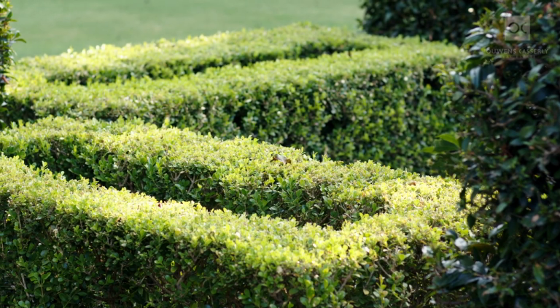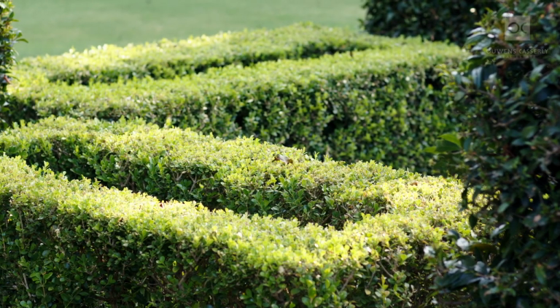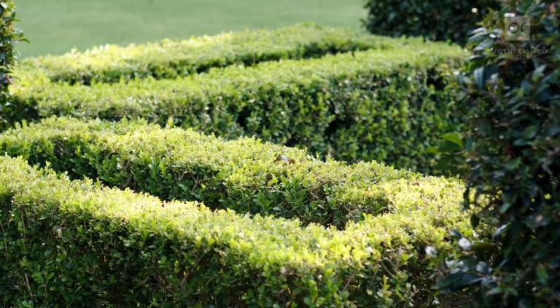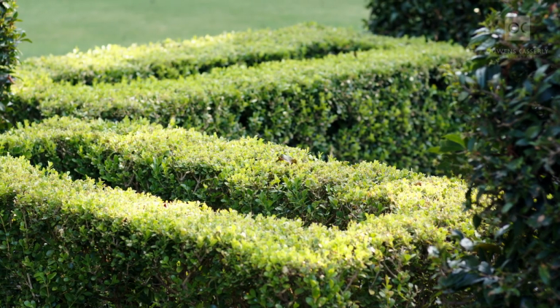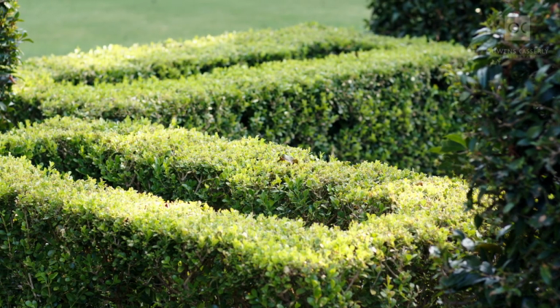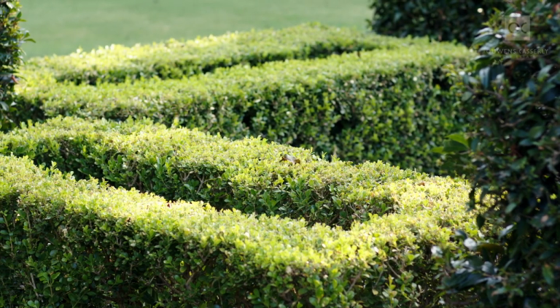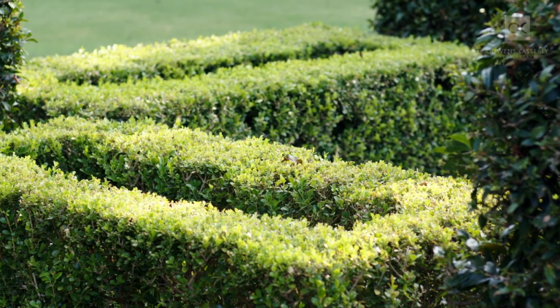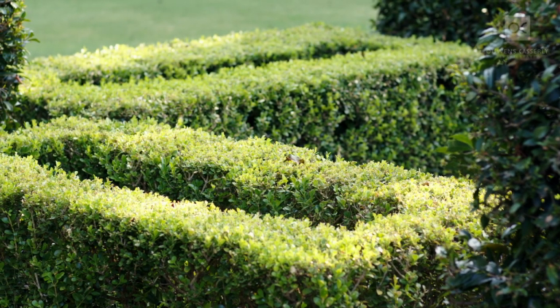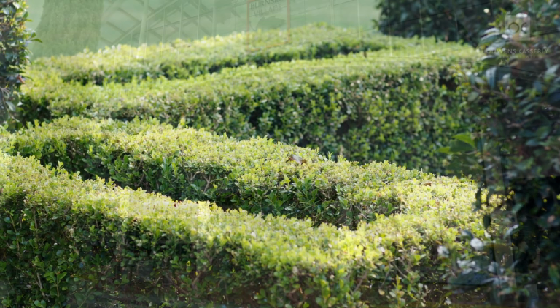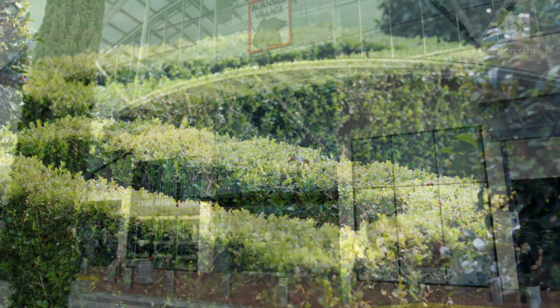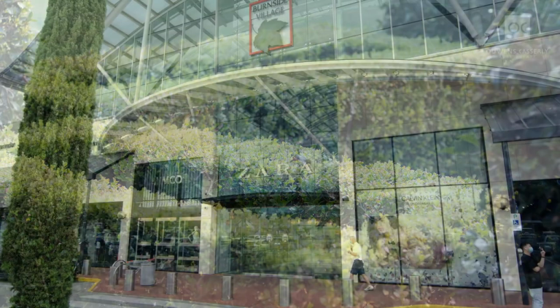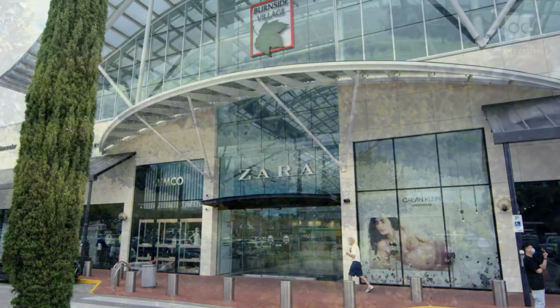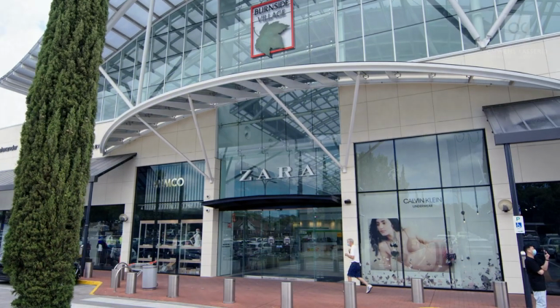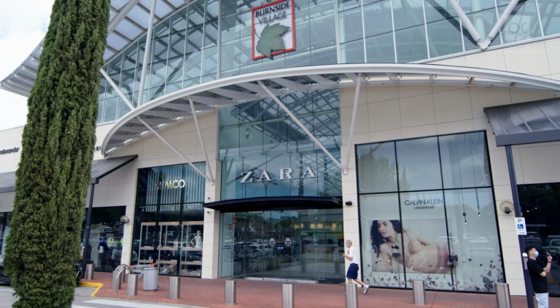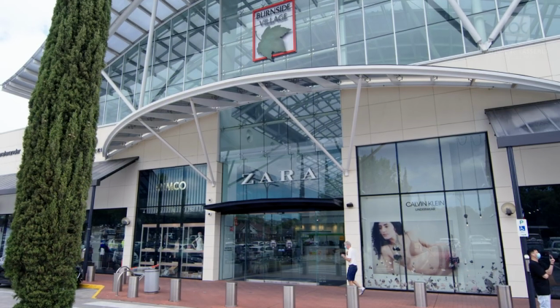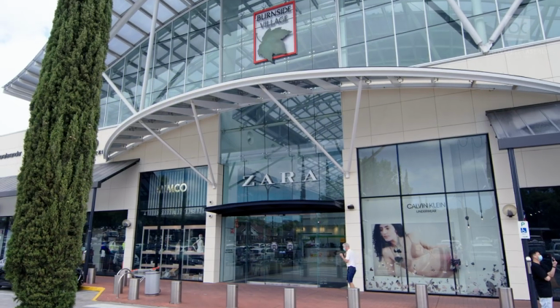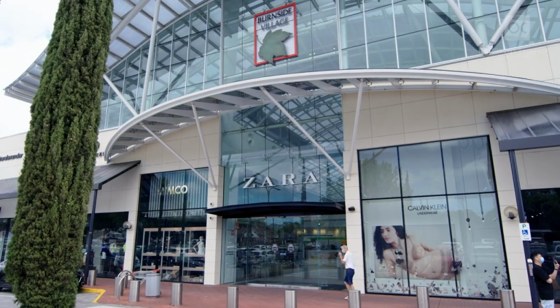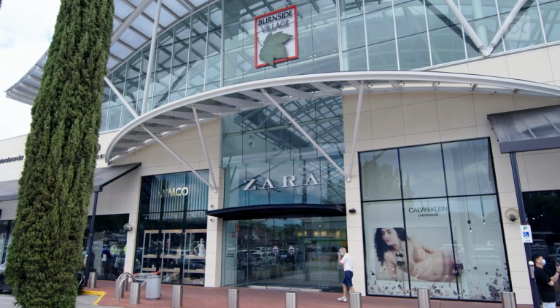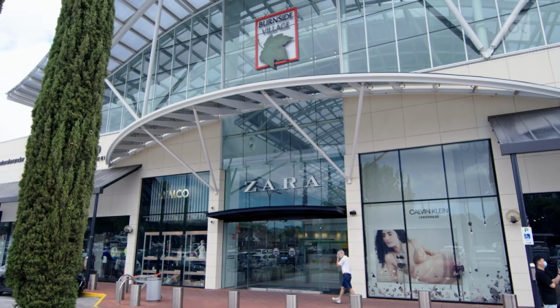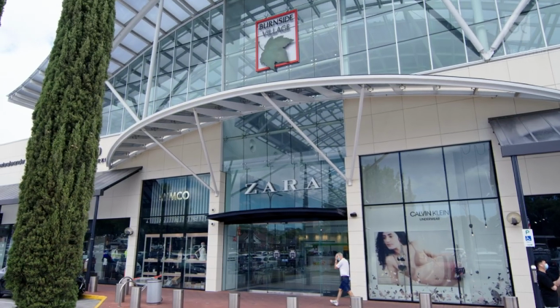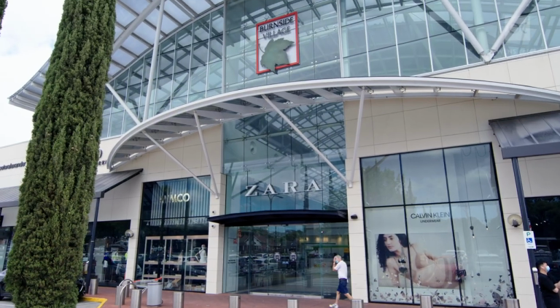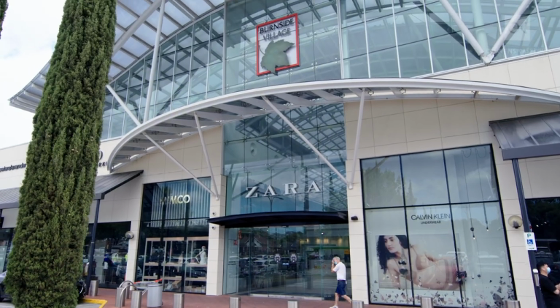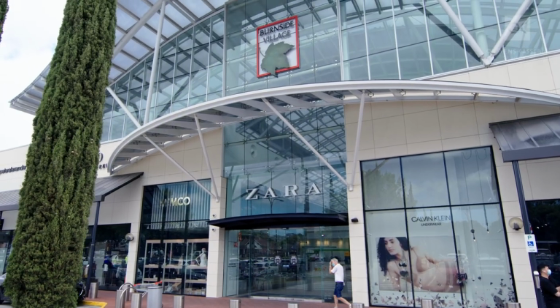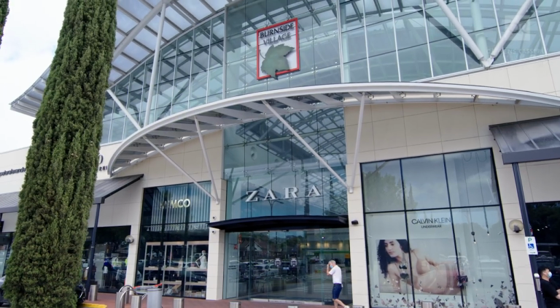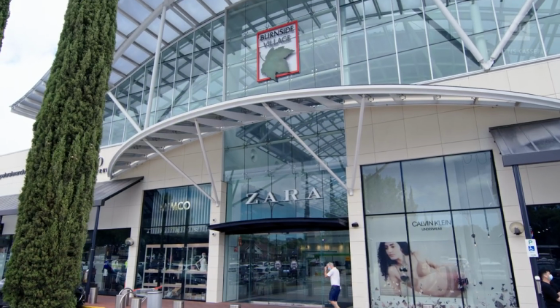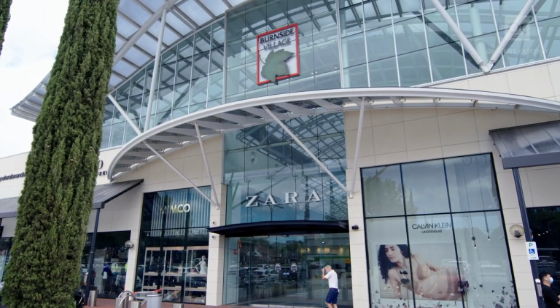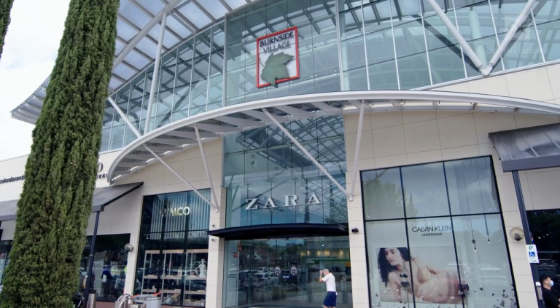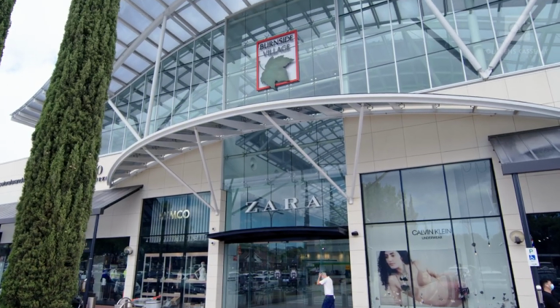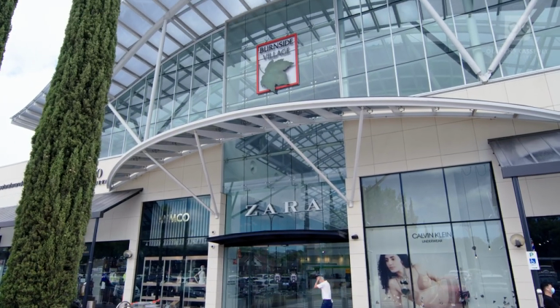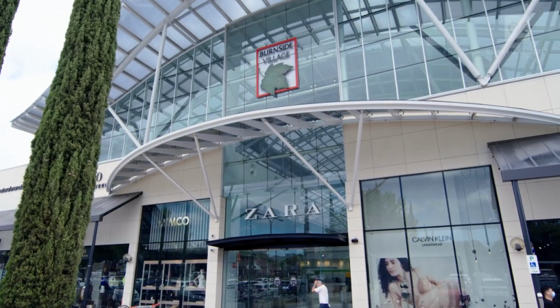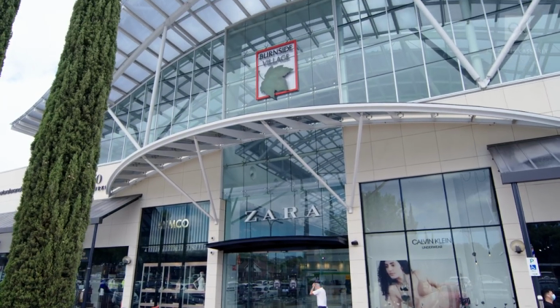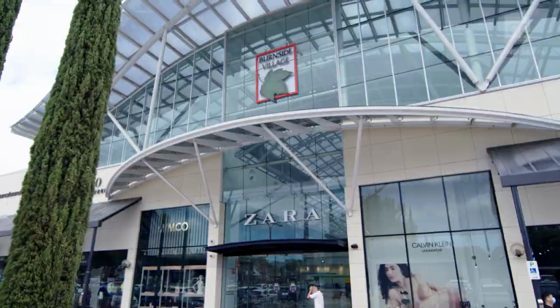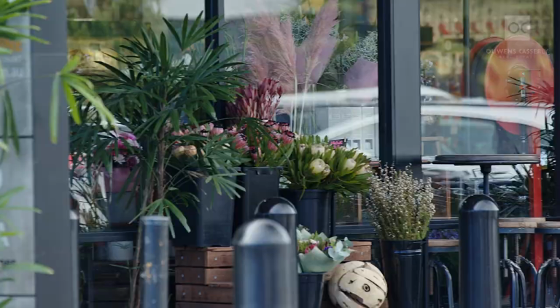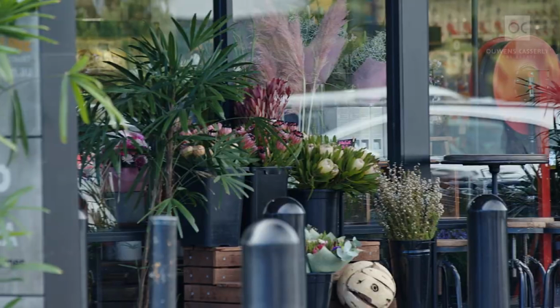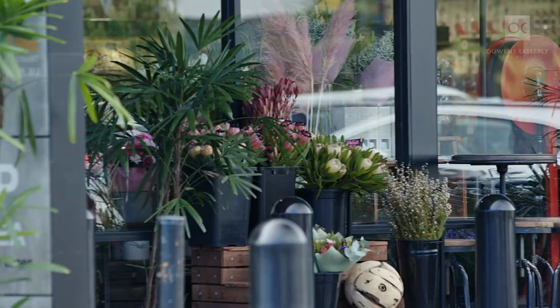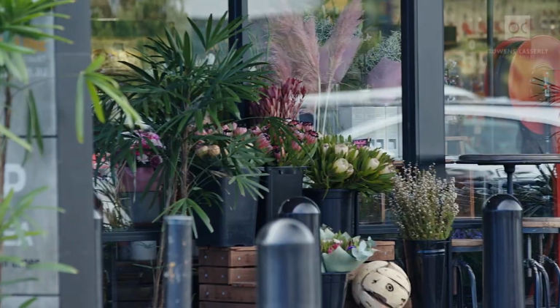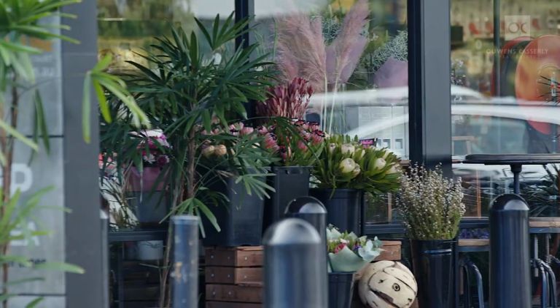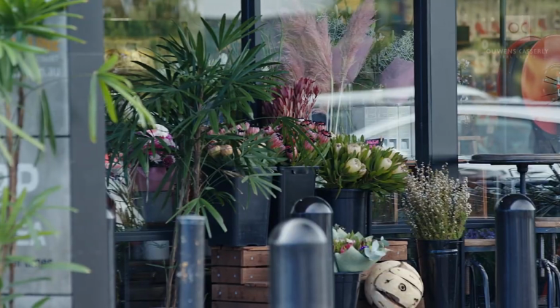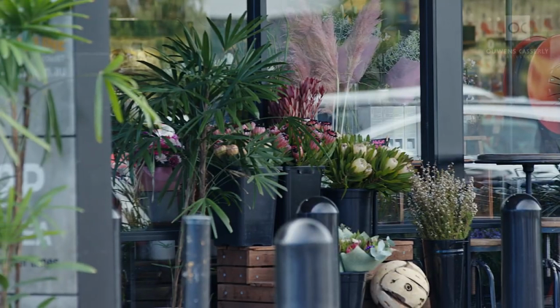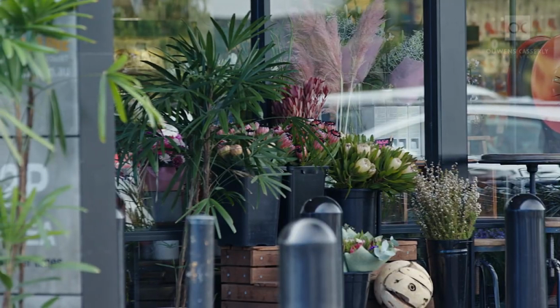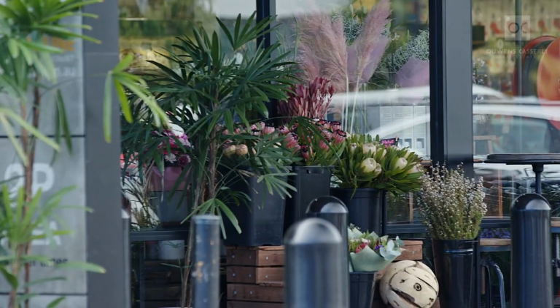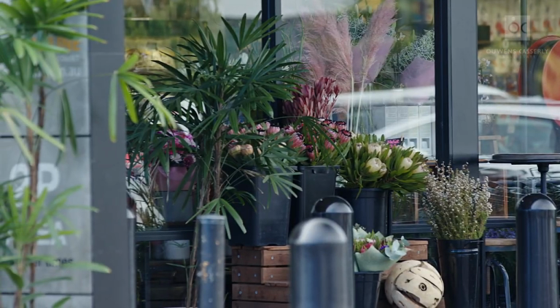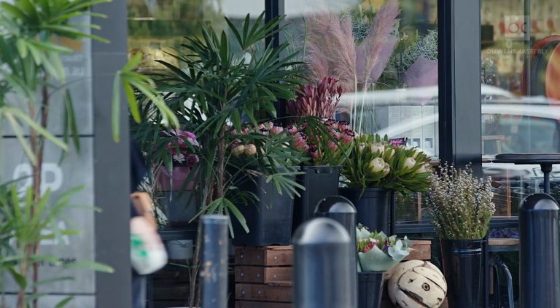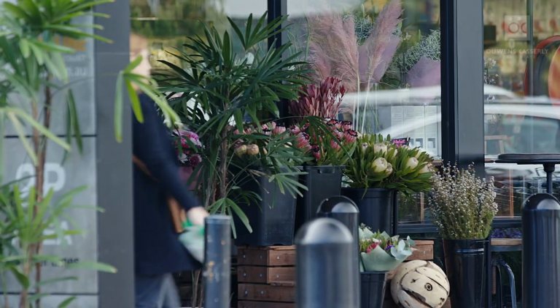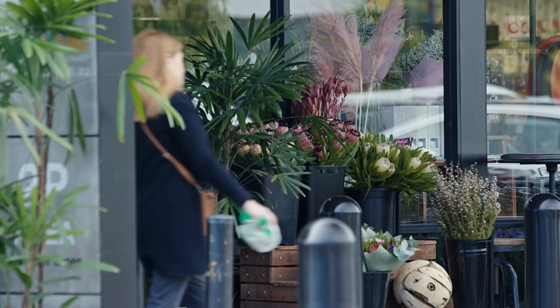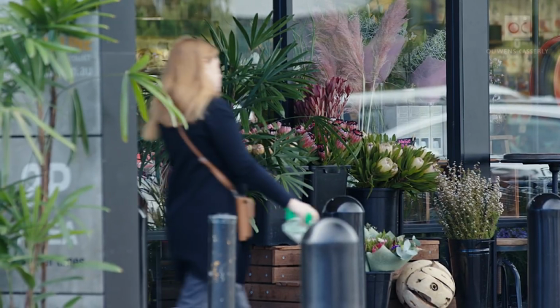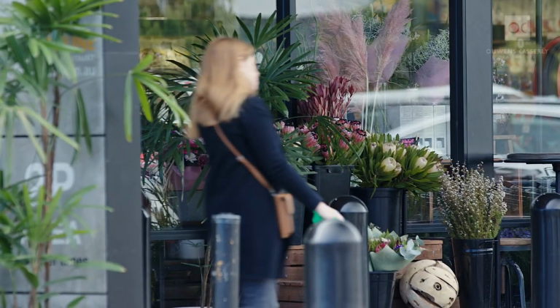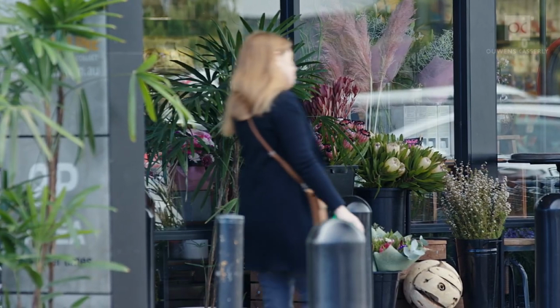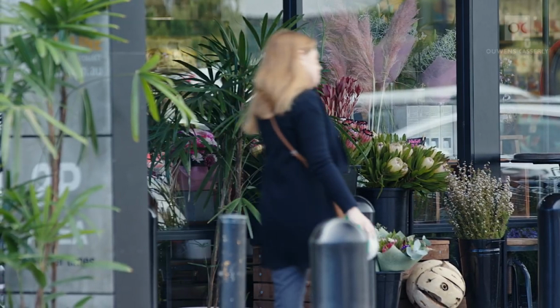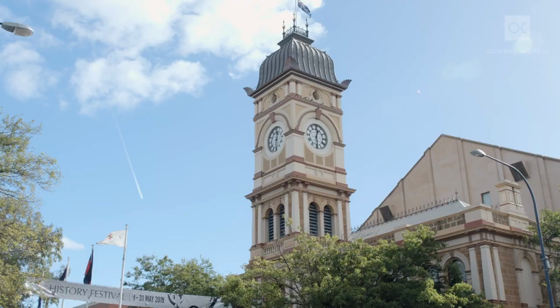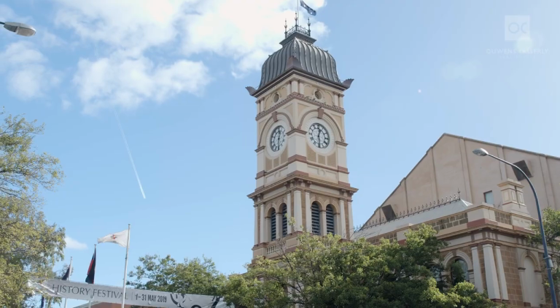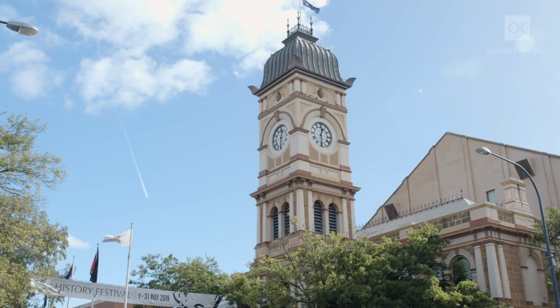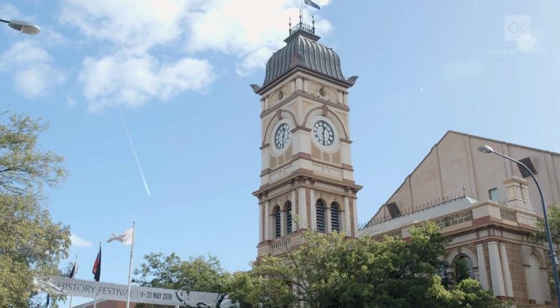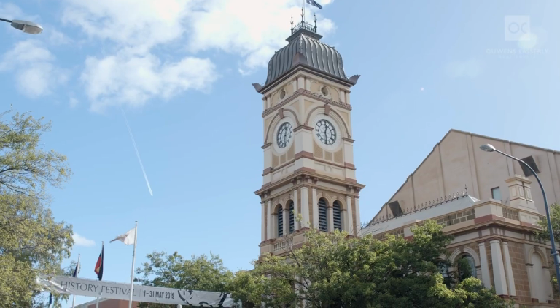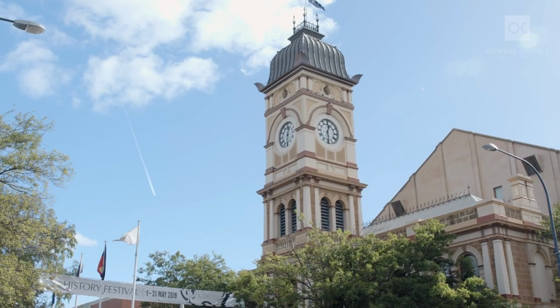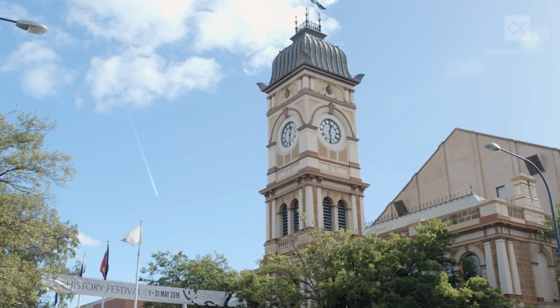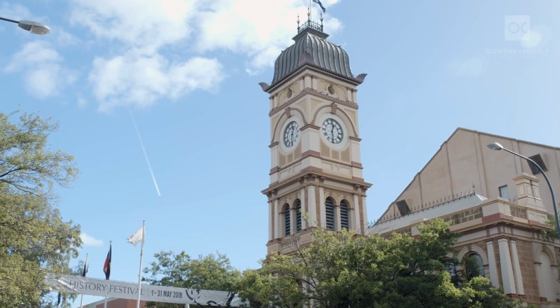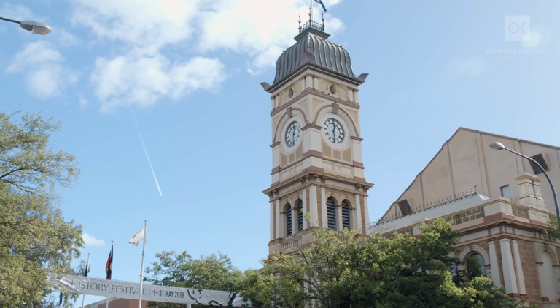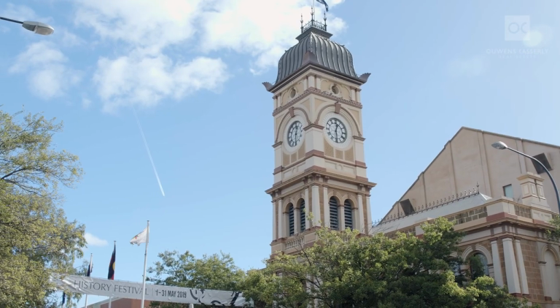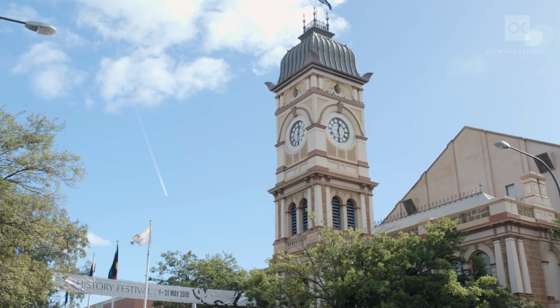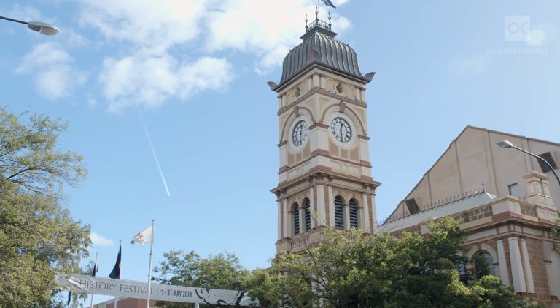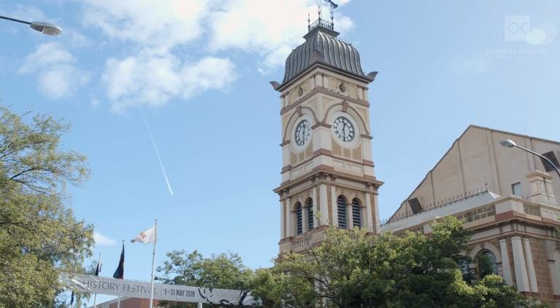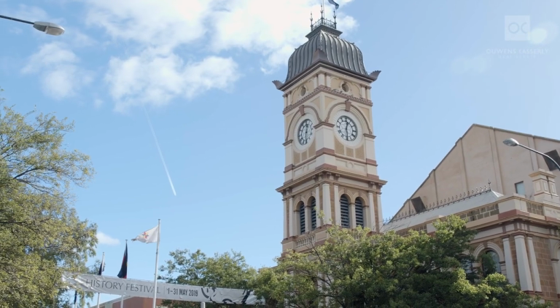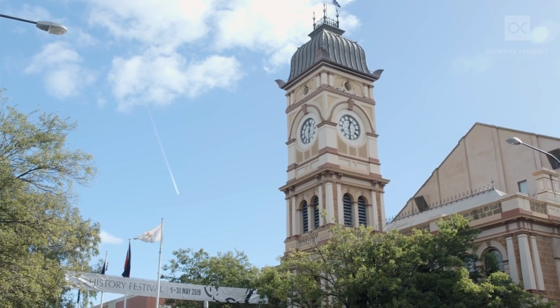Enjoy a short walk over for a coffee at Burnside Village, a myriad of popular restaurants nearby, bus to the city, the parade, and close proximity to some of Adelaide's top private and public schools.